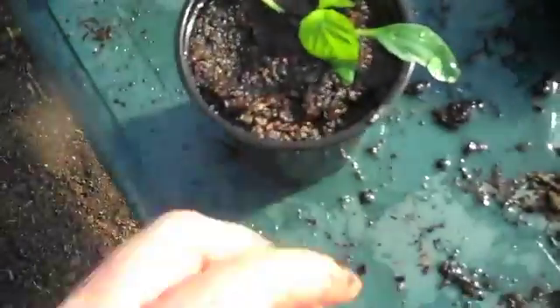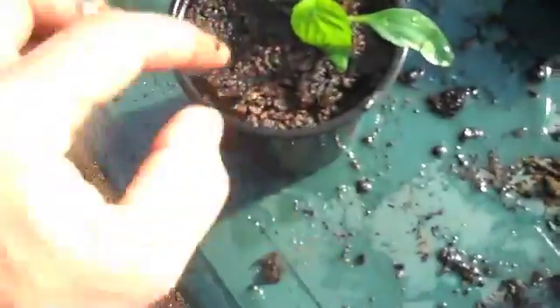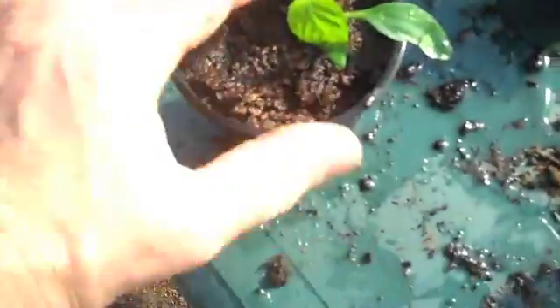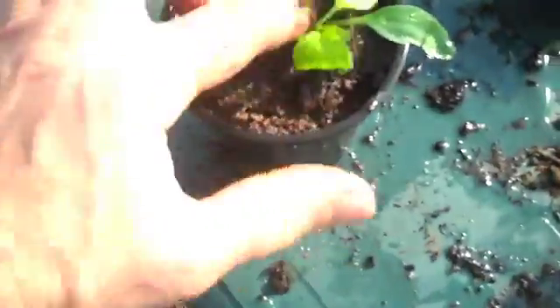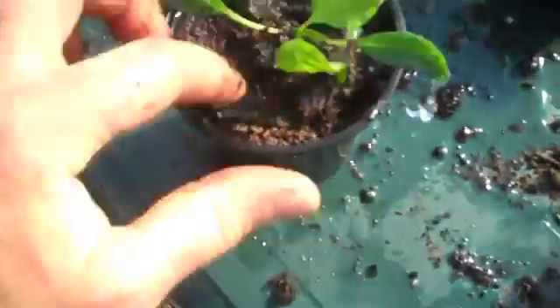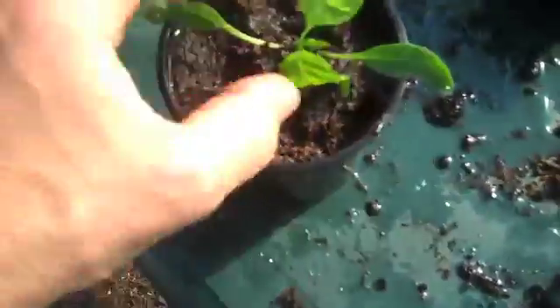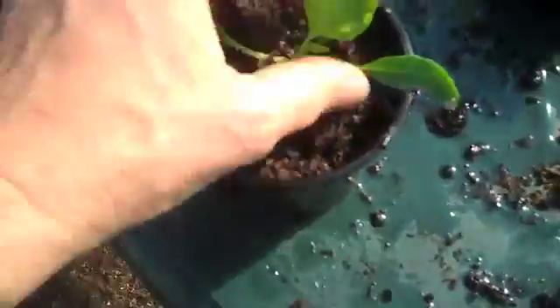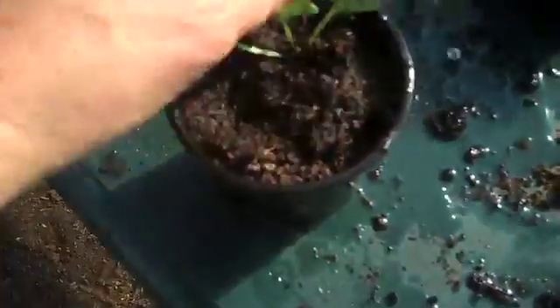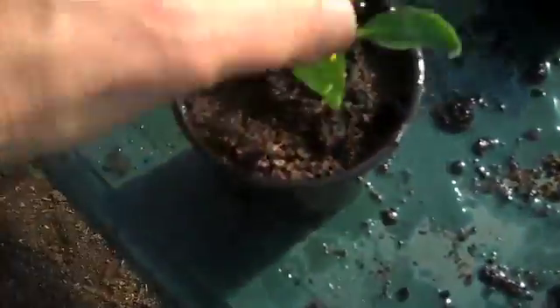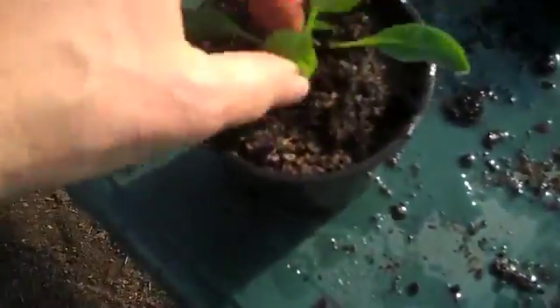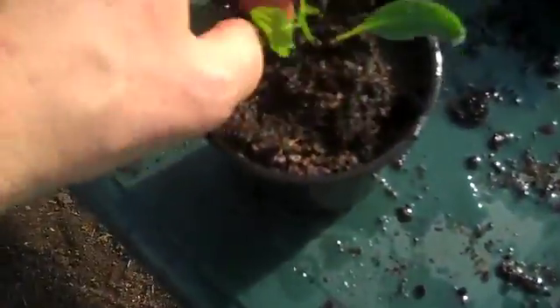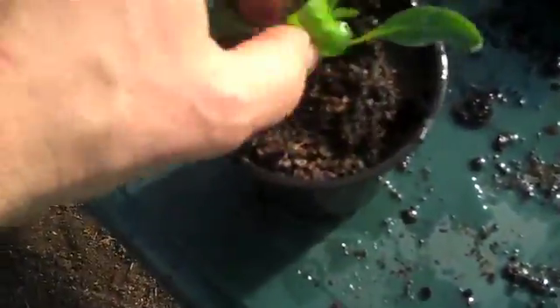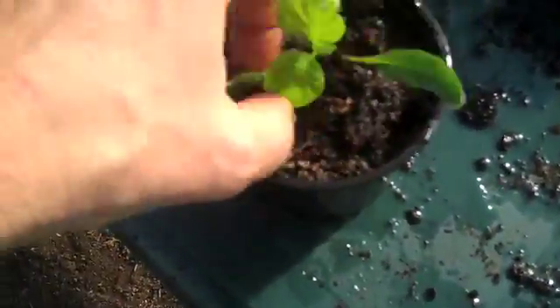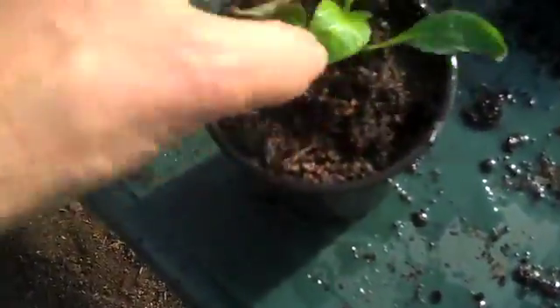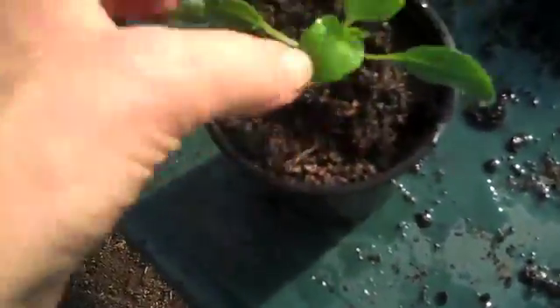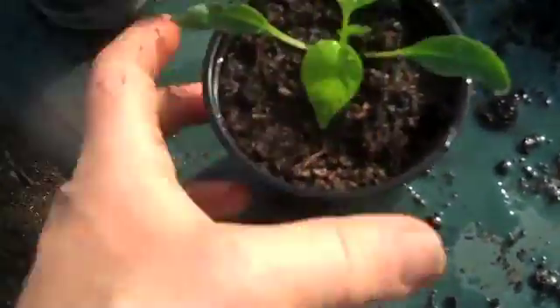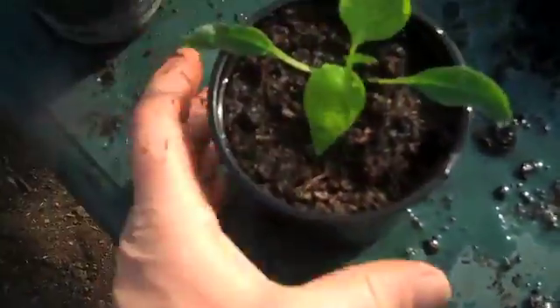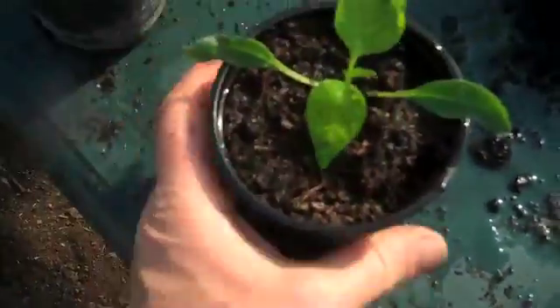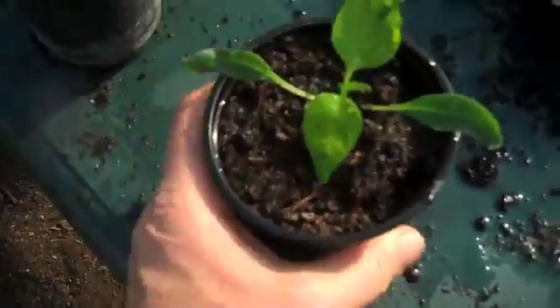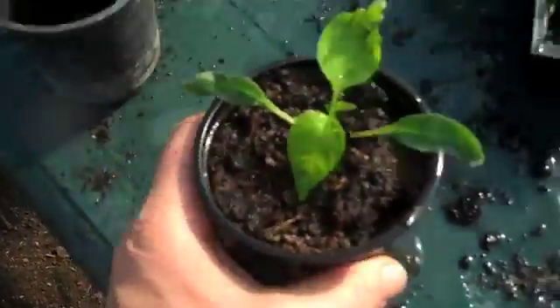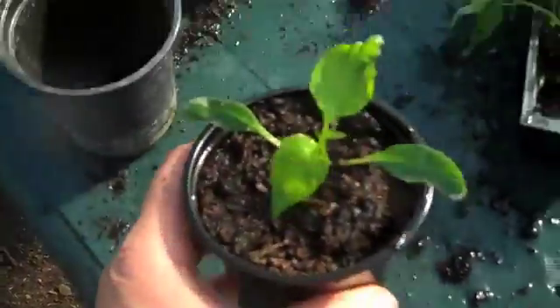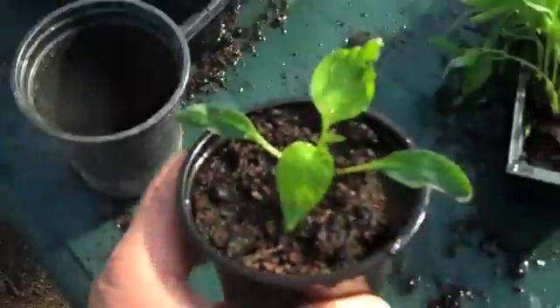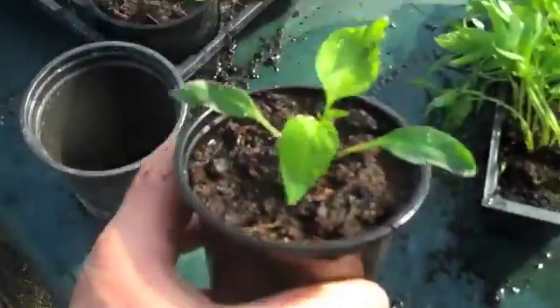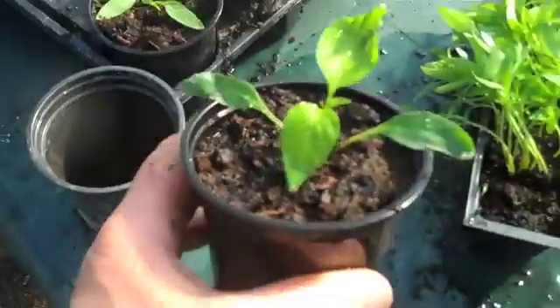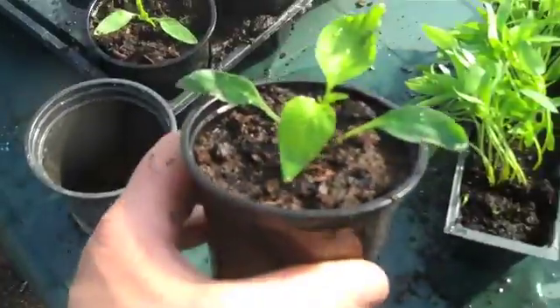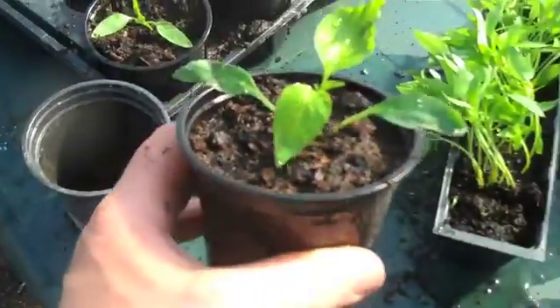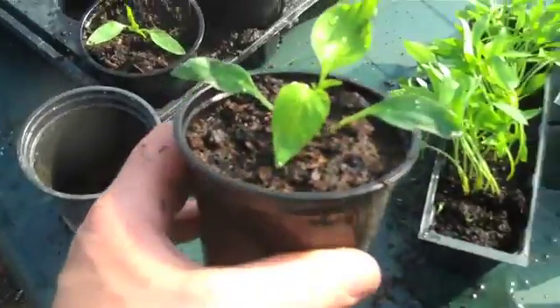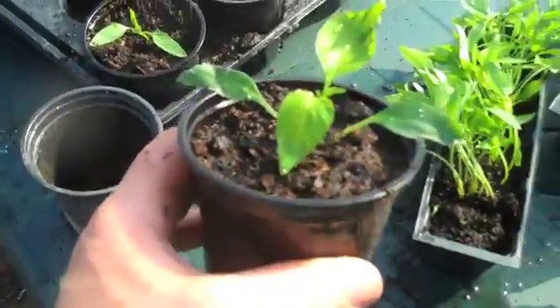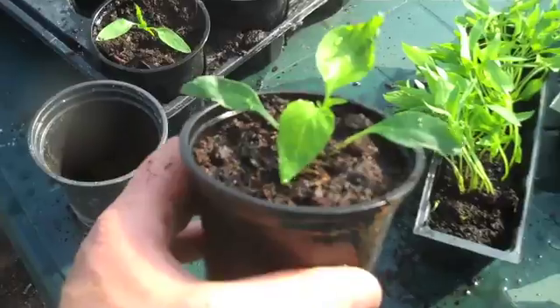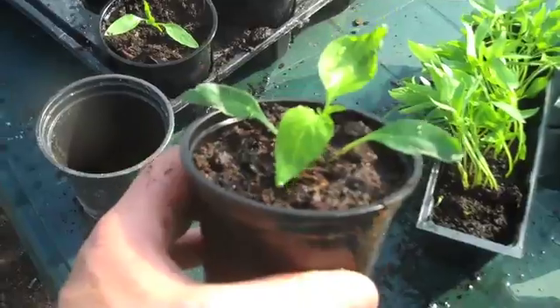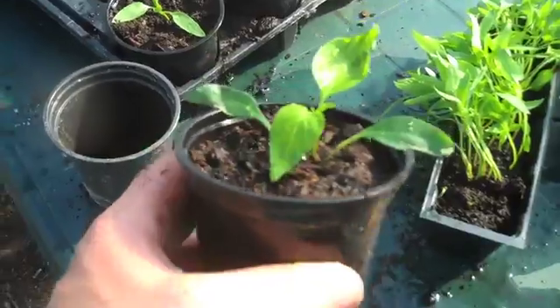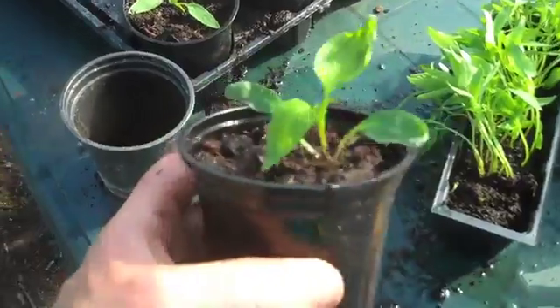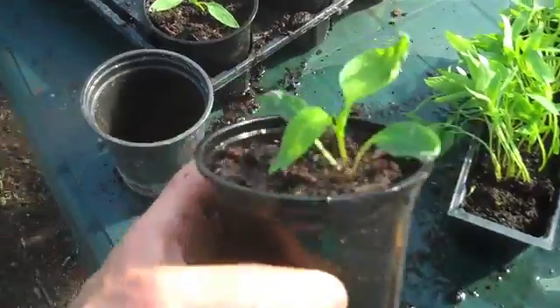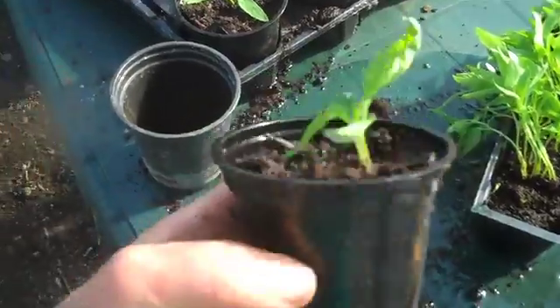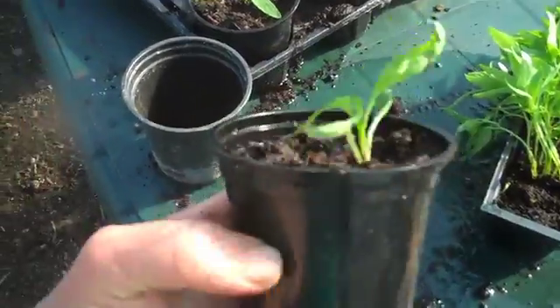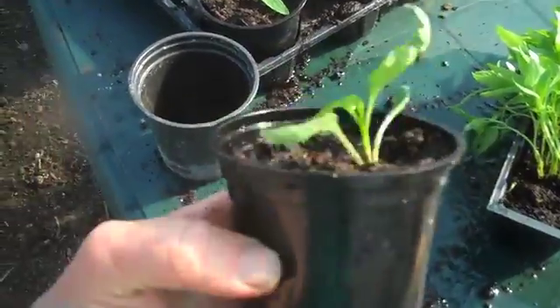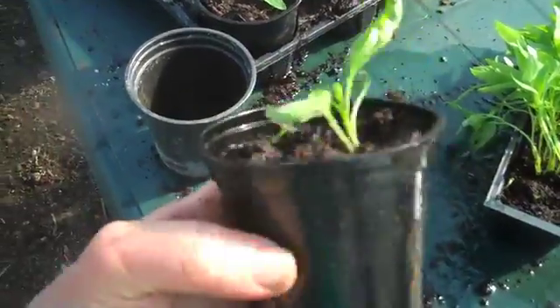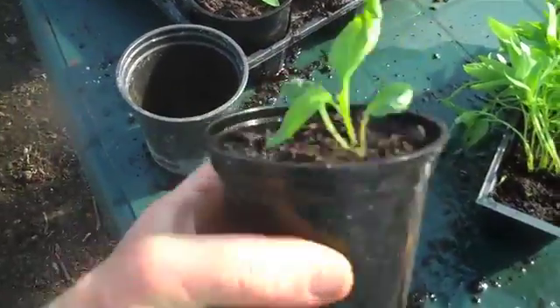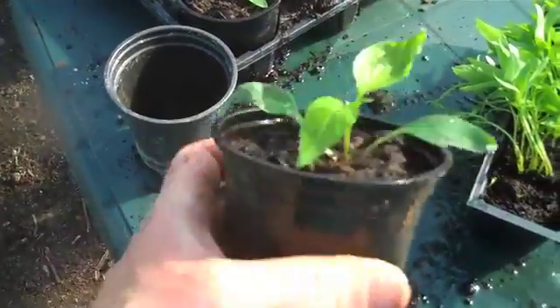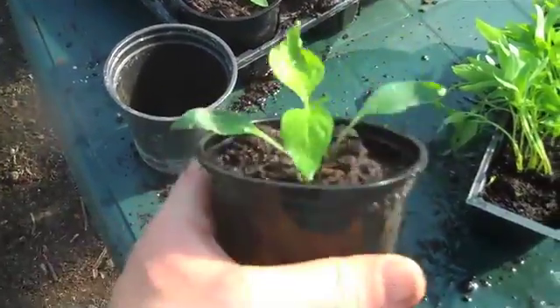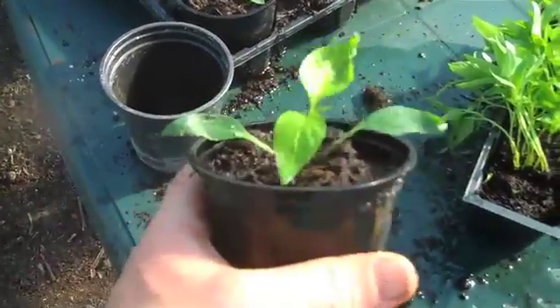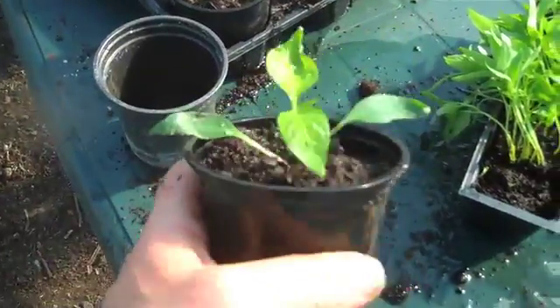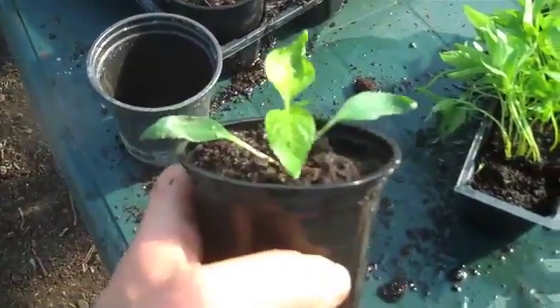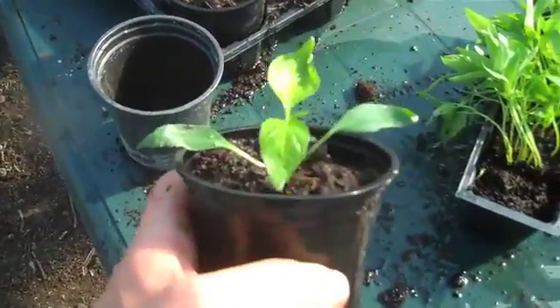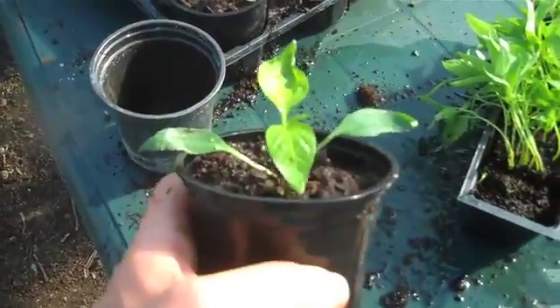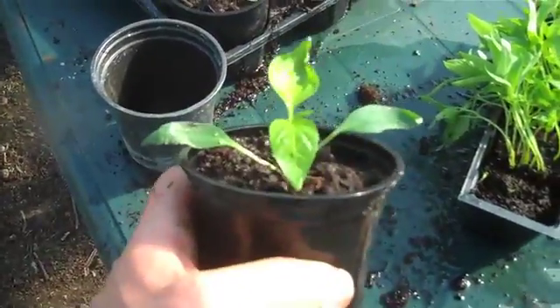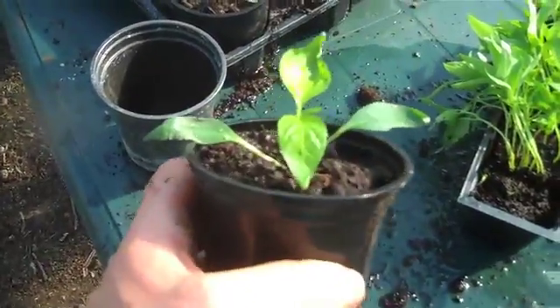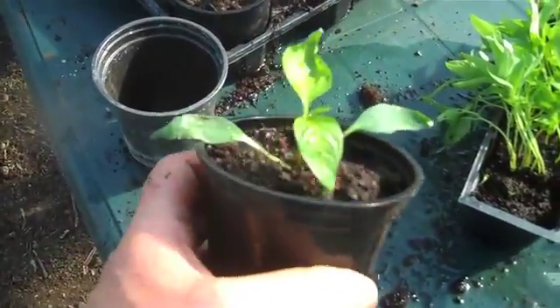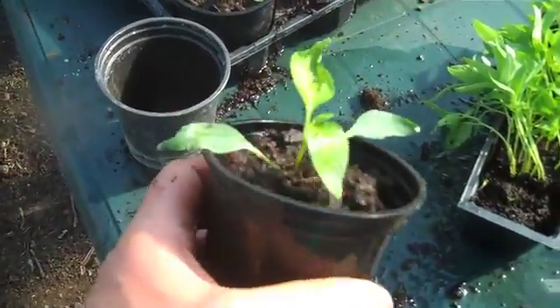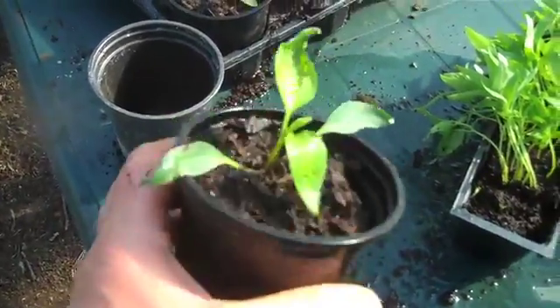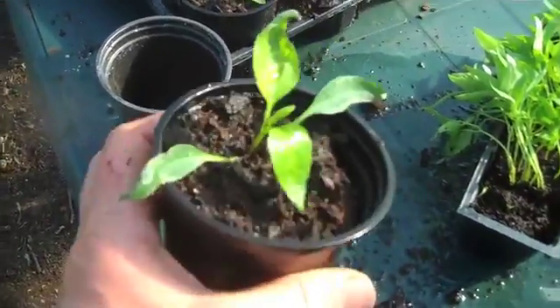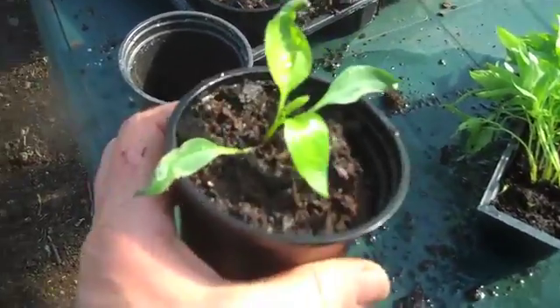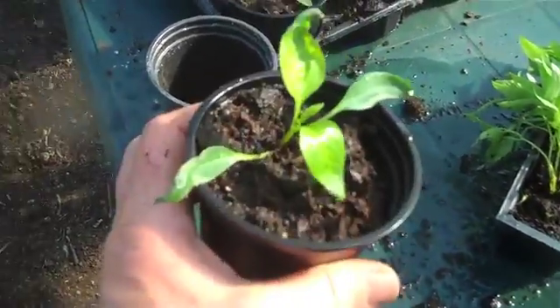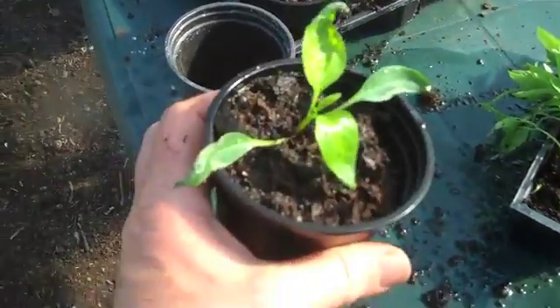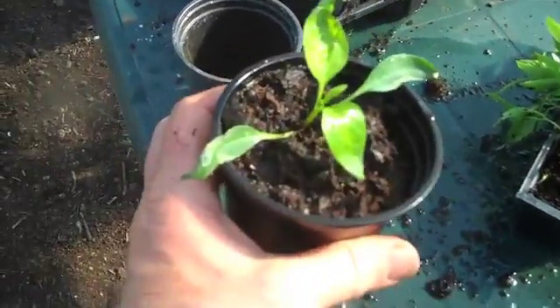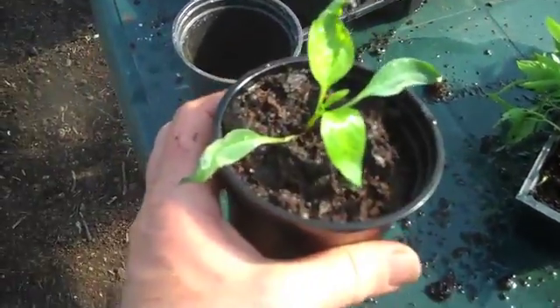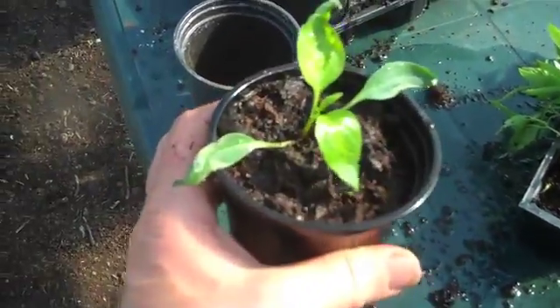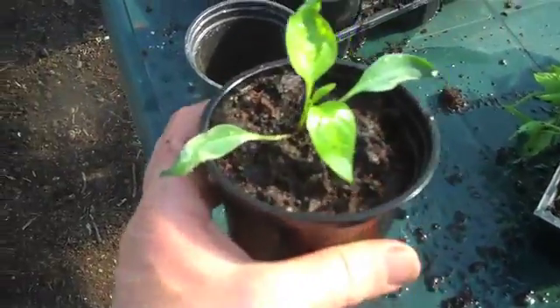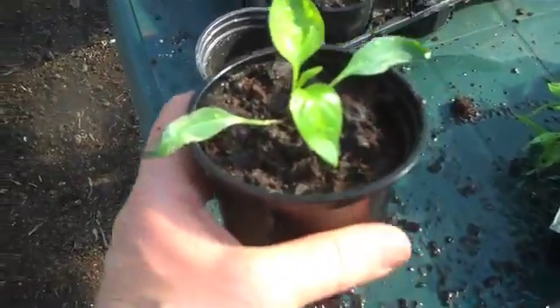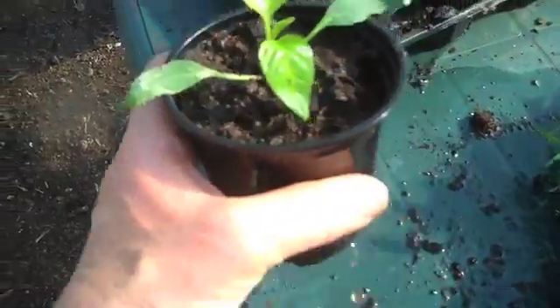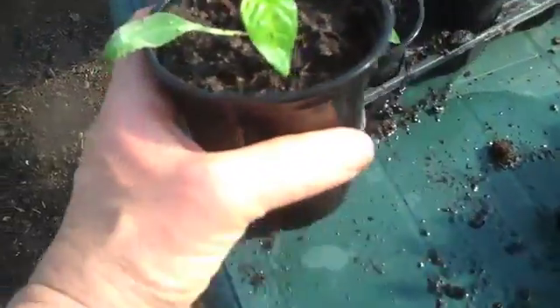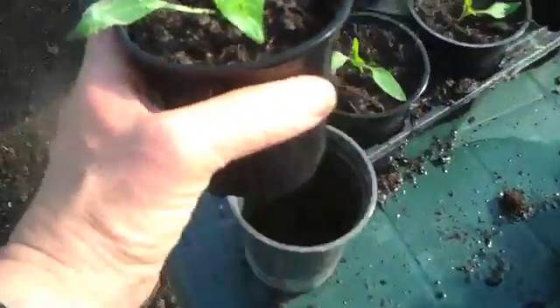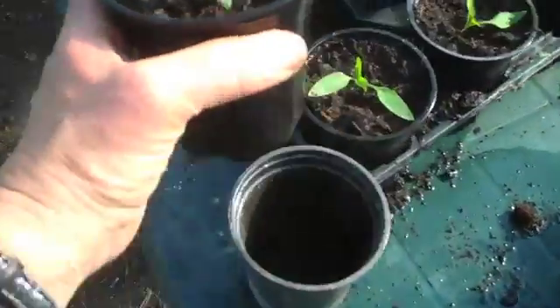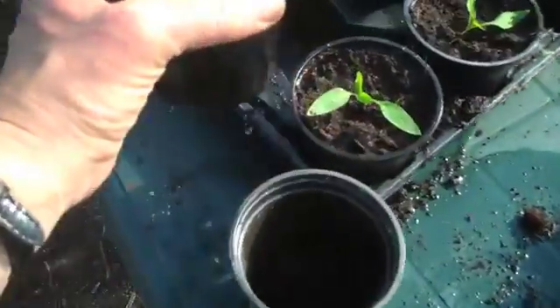There we are — the cotyledons are now just above the compost. Wet it down, do not compress it, just wet it down. And there you are — one plant which would have been much too tall and very sickly is now going to be a healthy chilli plant.